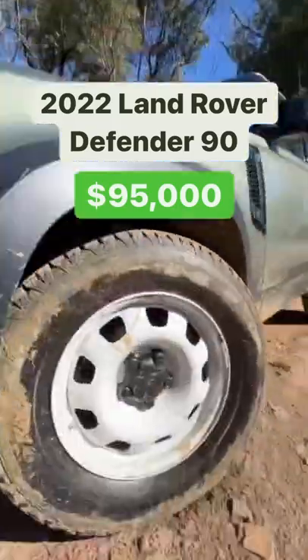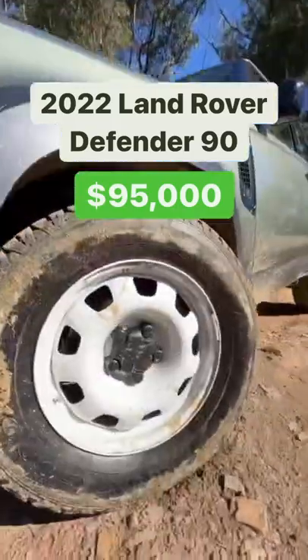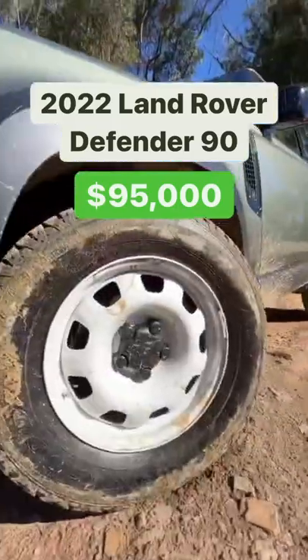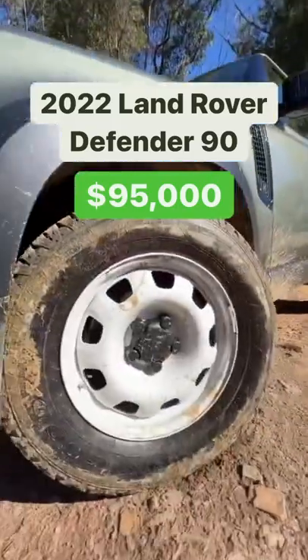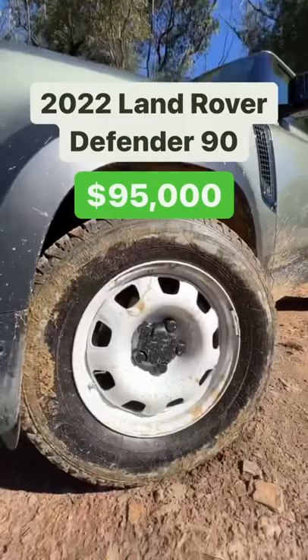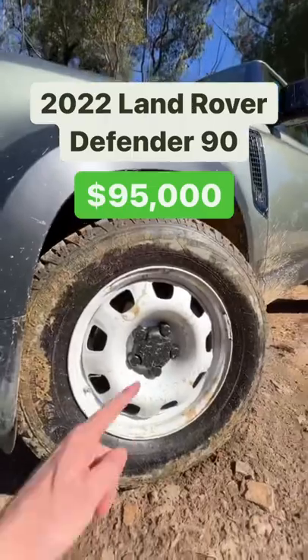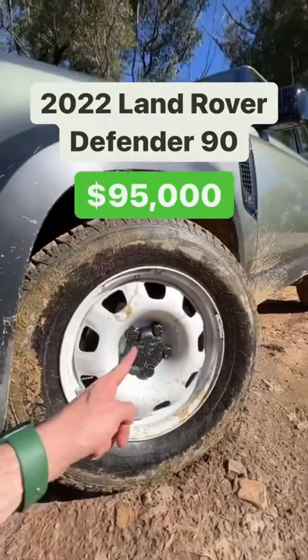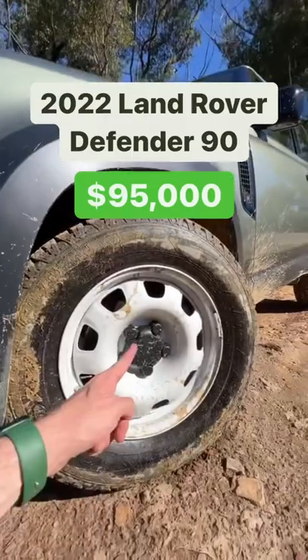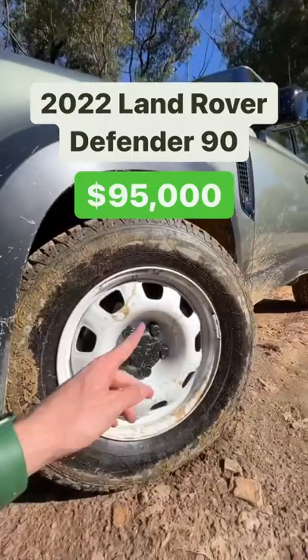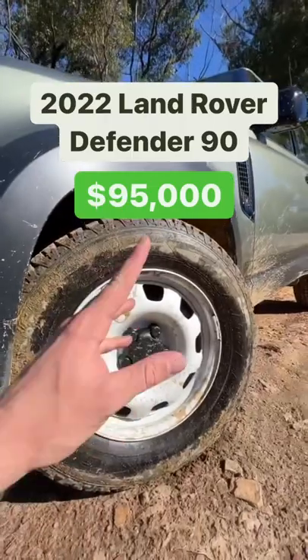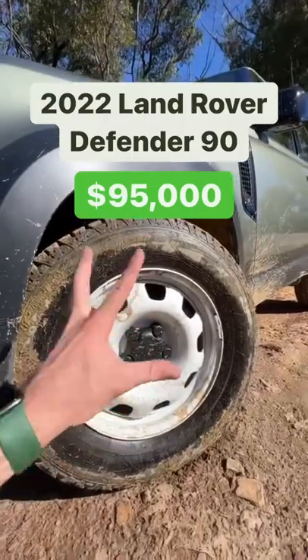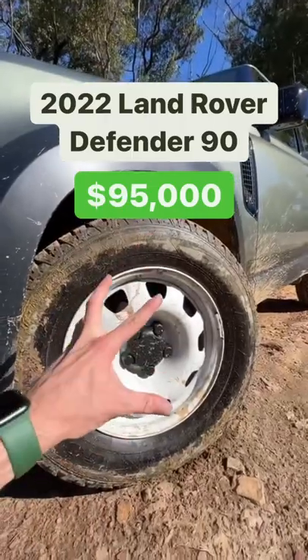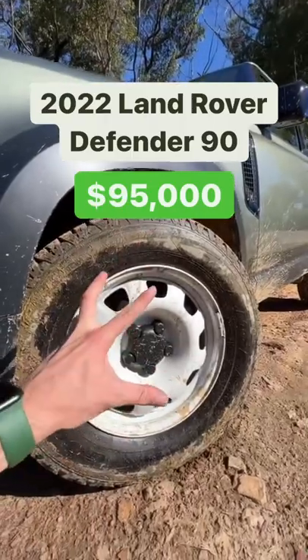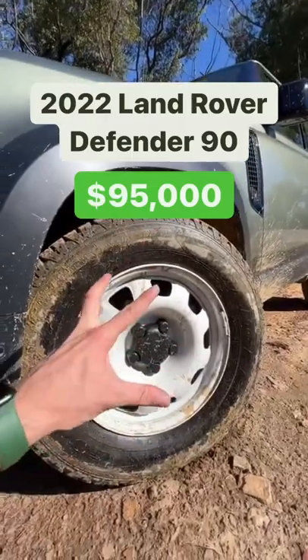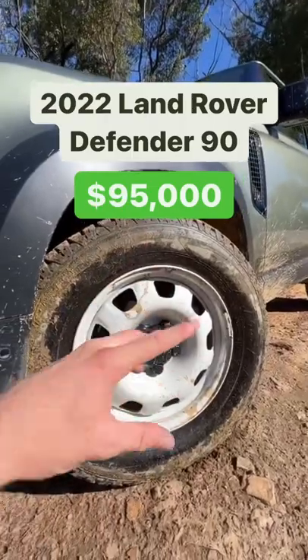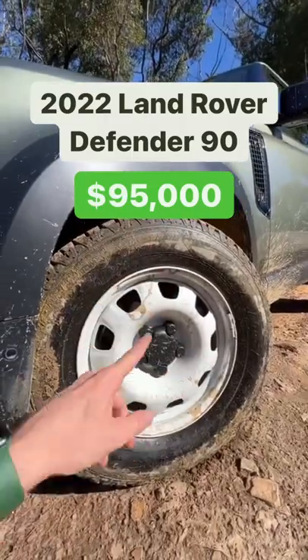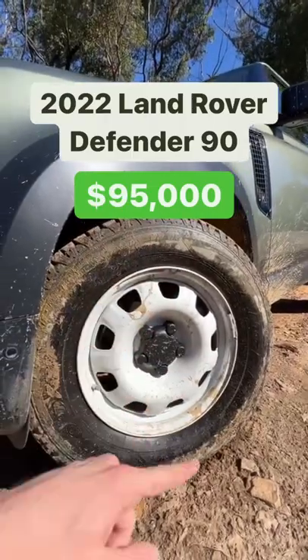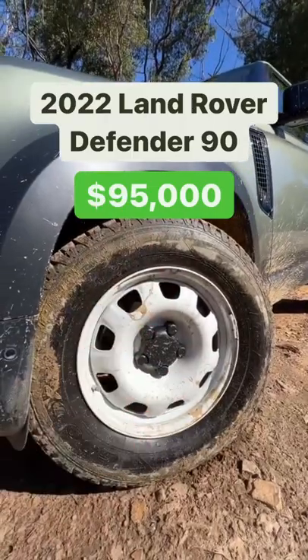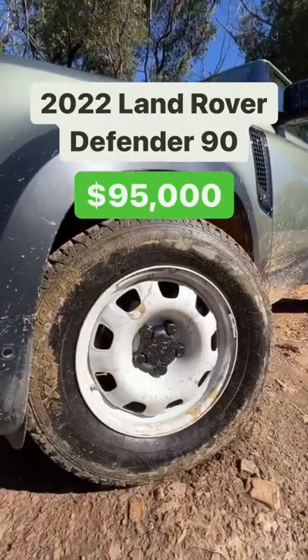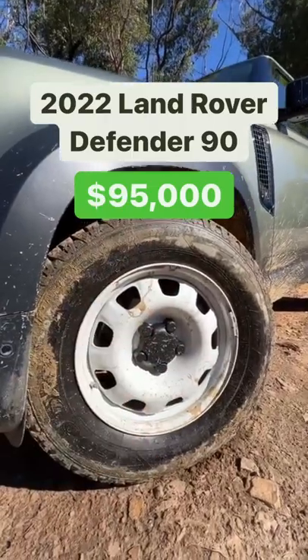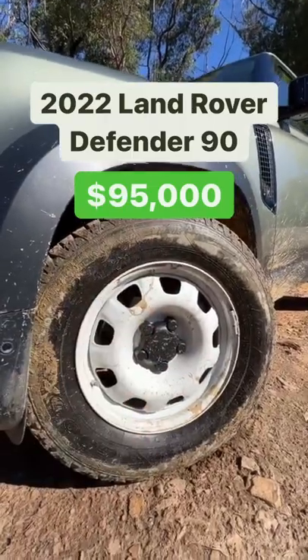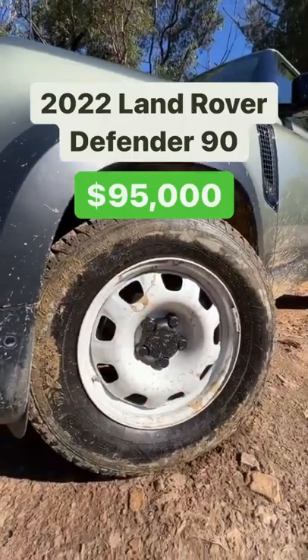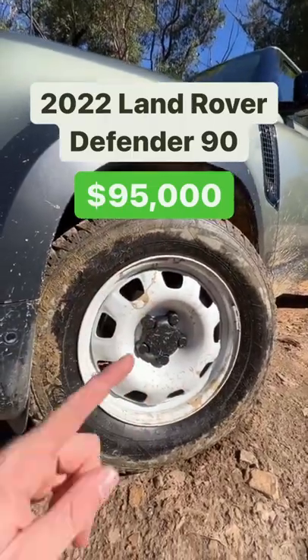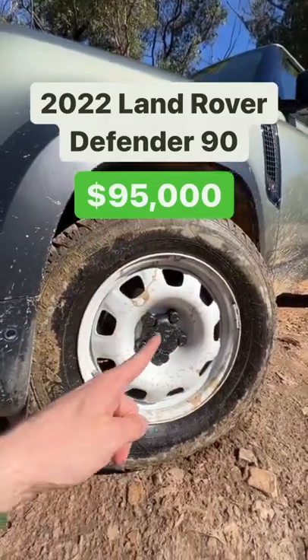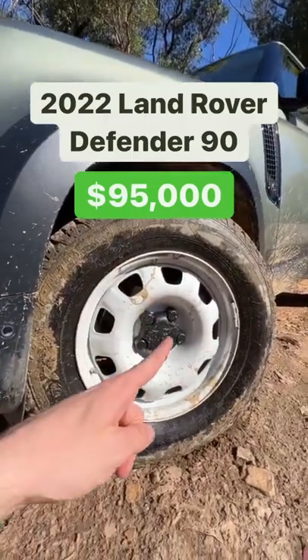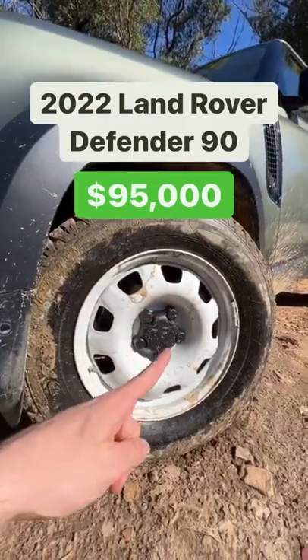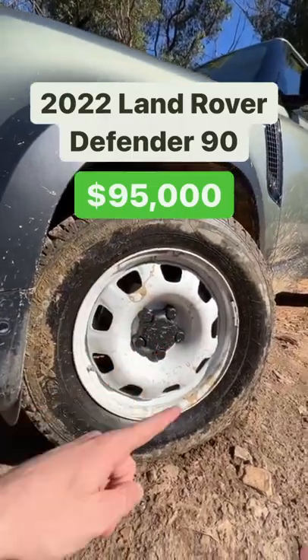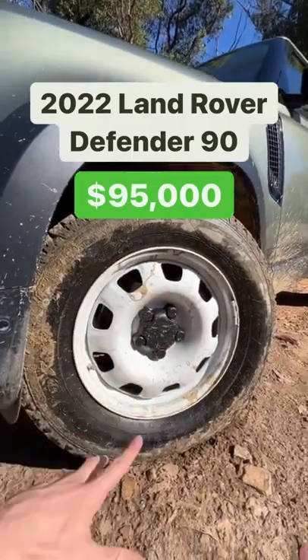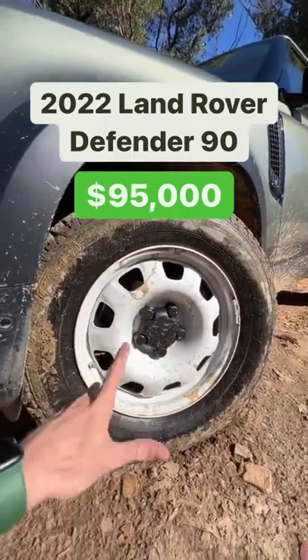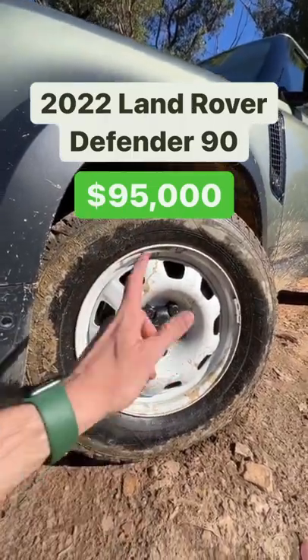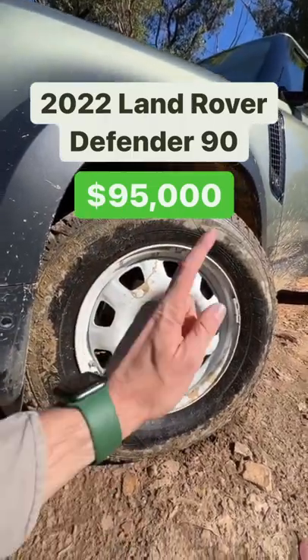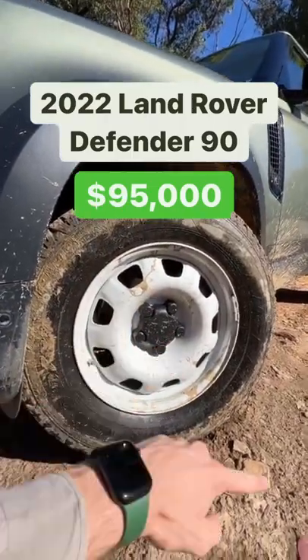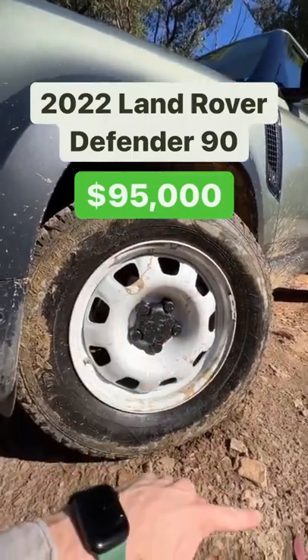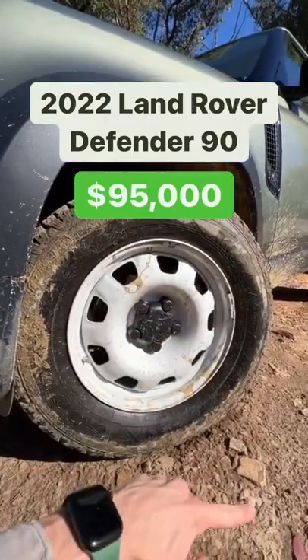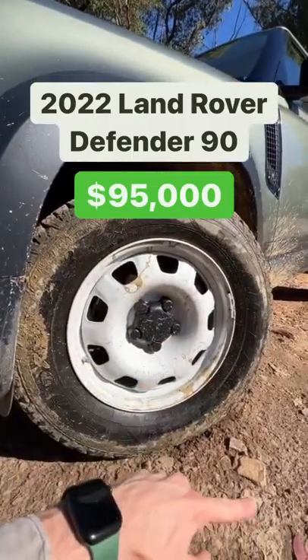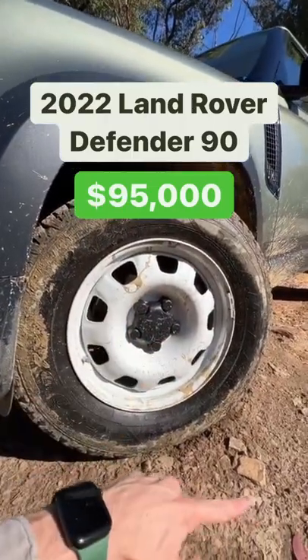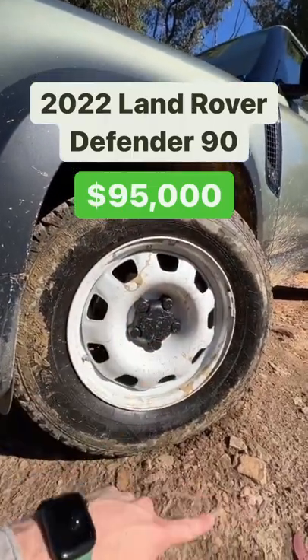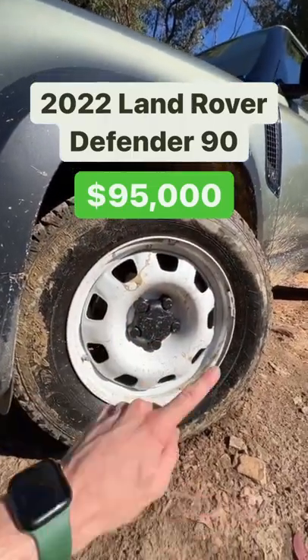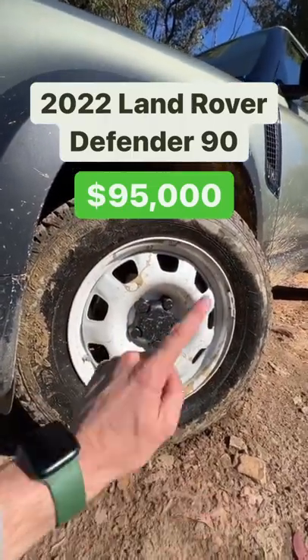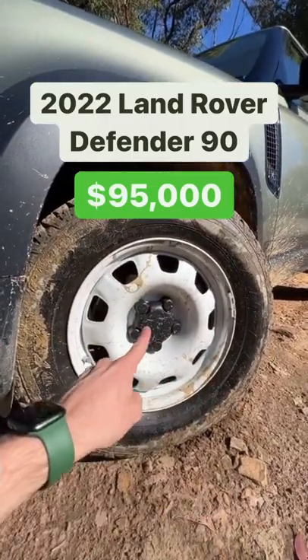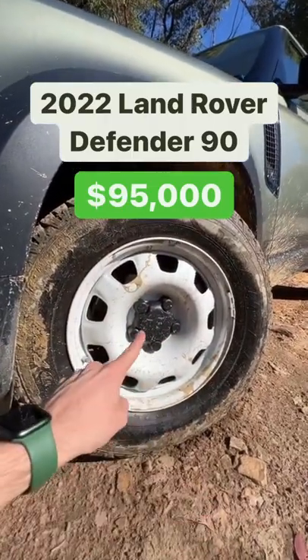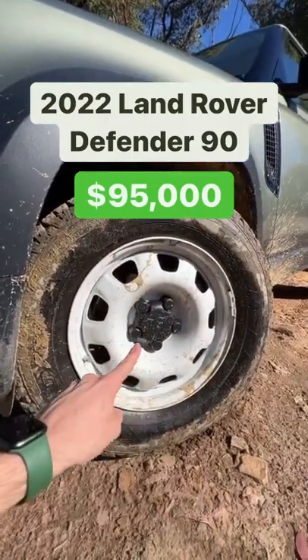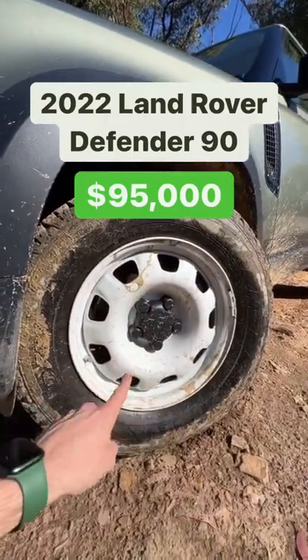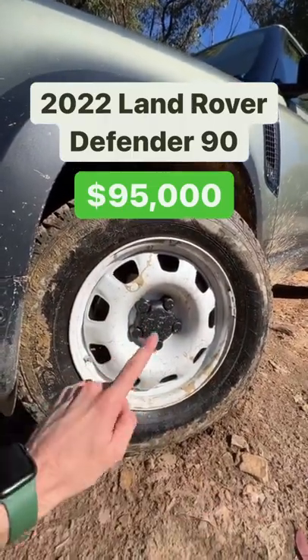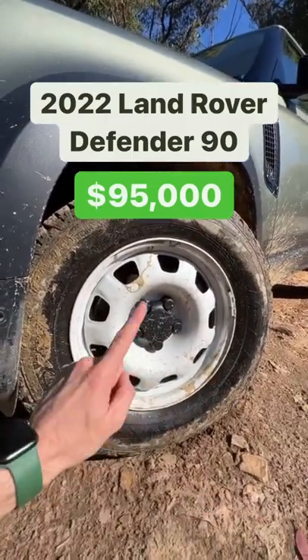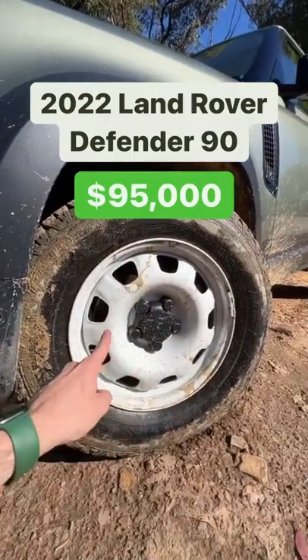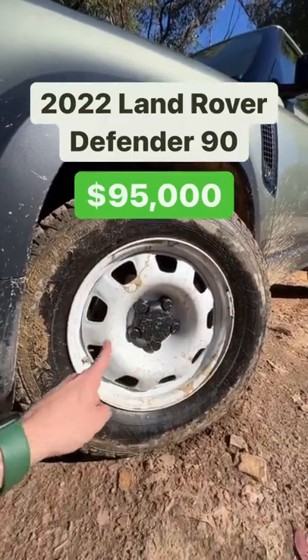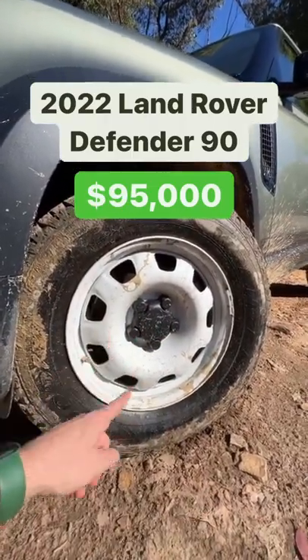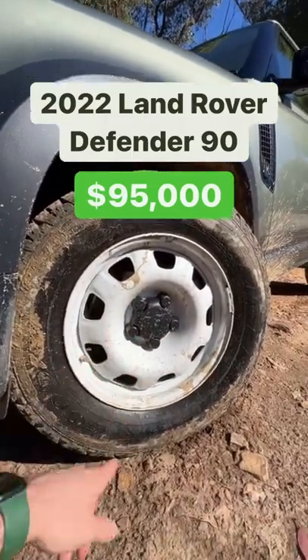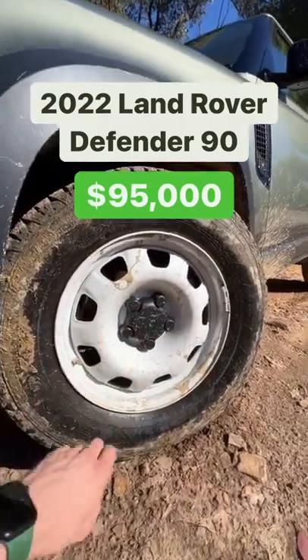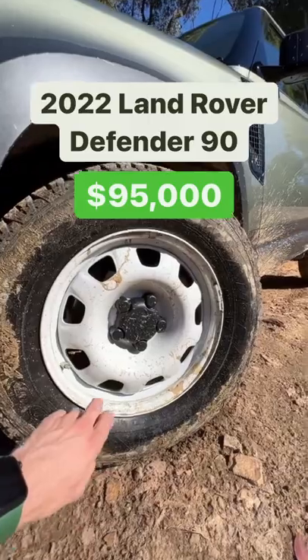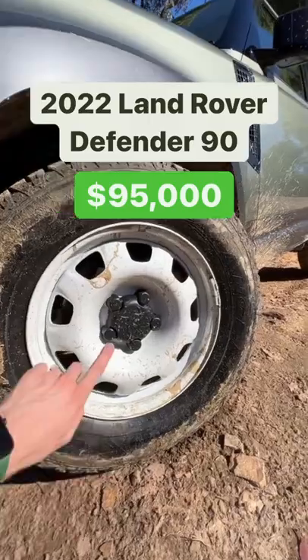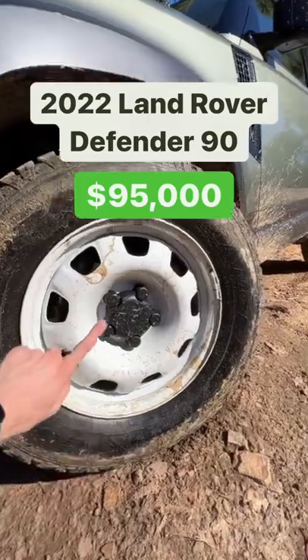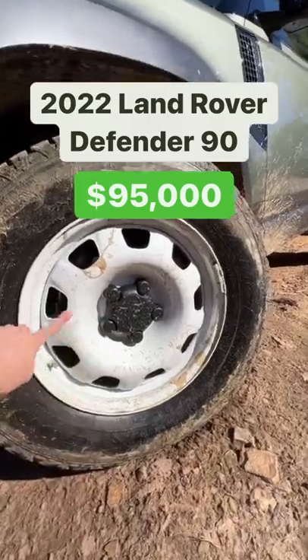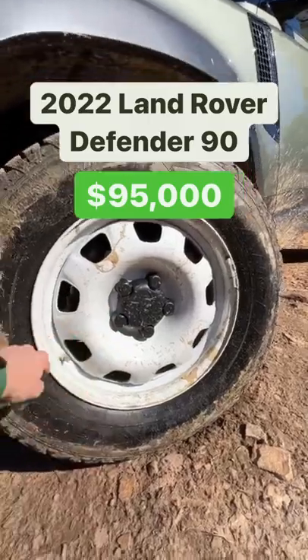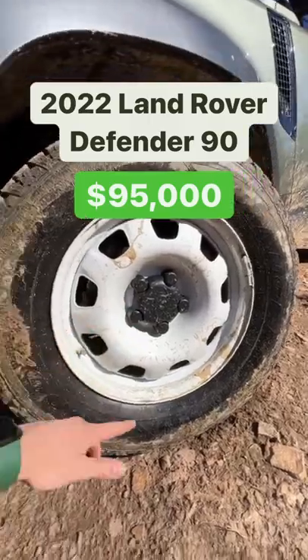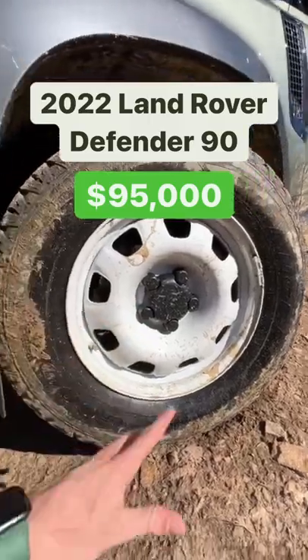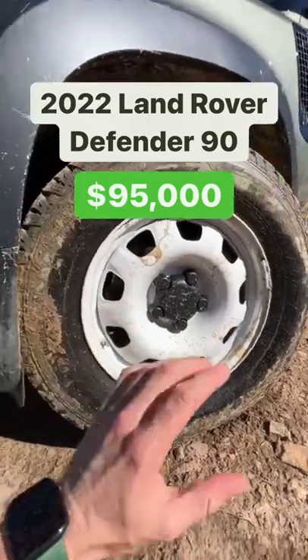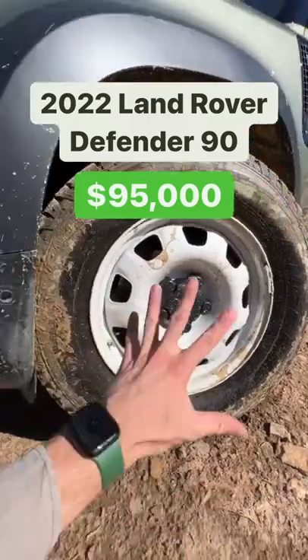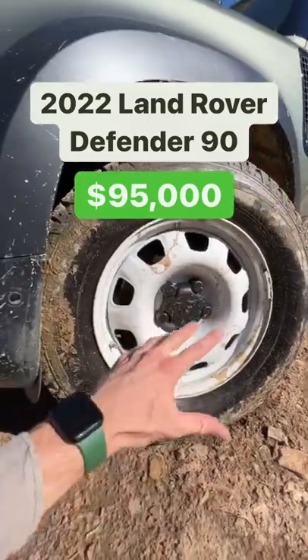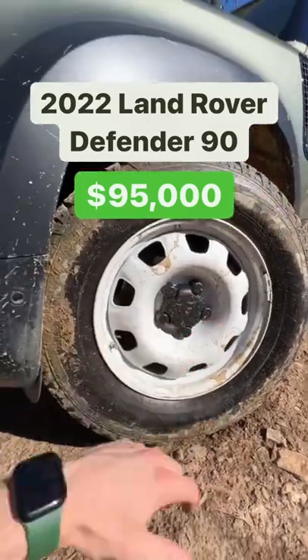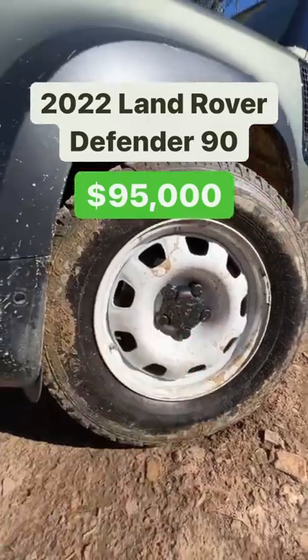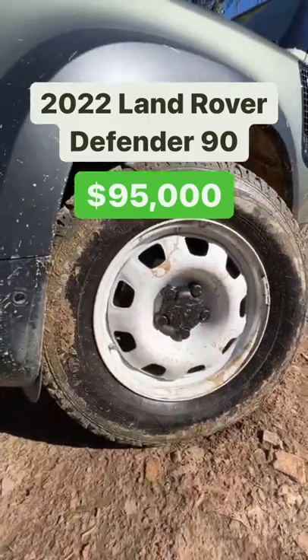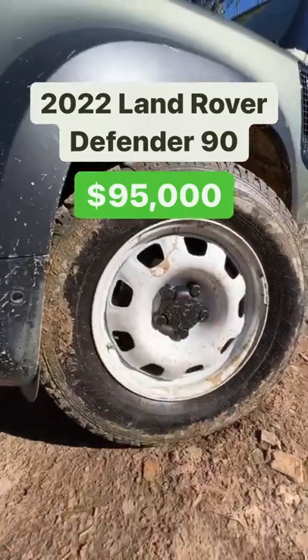Number one, I love these smaller steel wheels. They're an option — you normally get 19 inch, but 18 inch looks great and they're white, which looks even better.